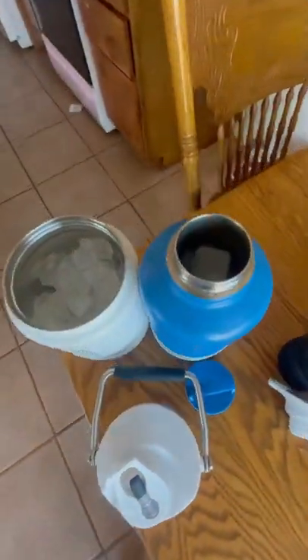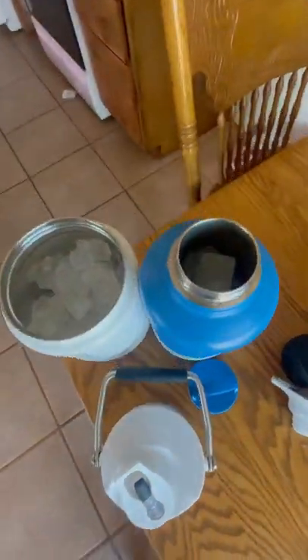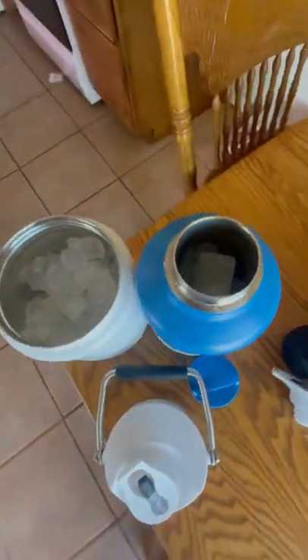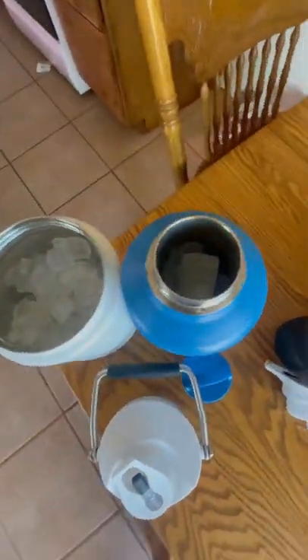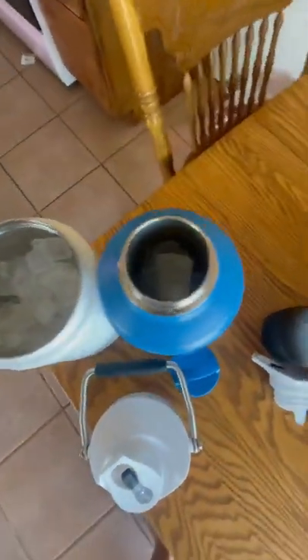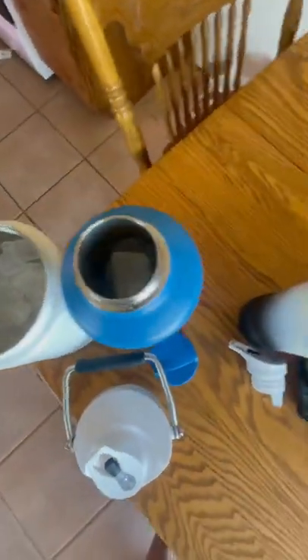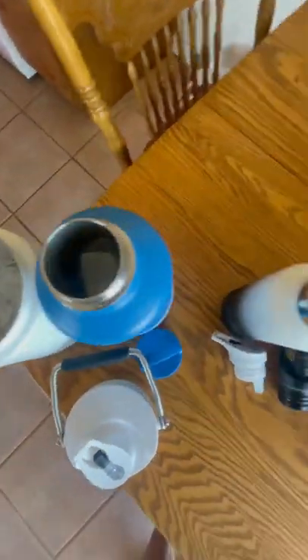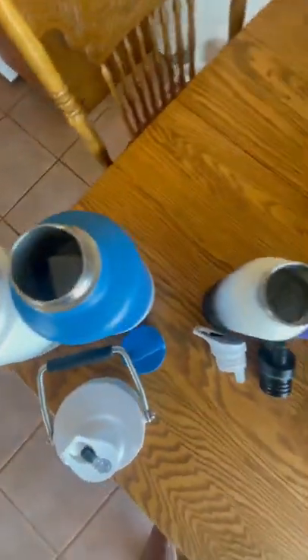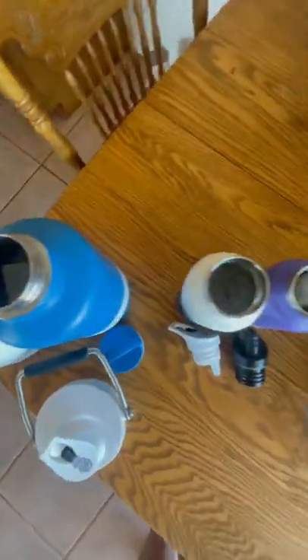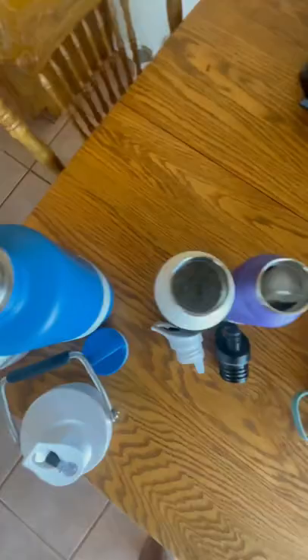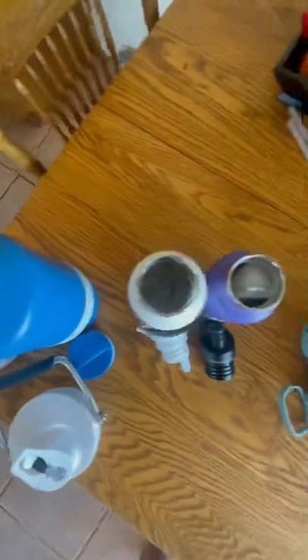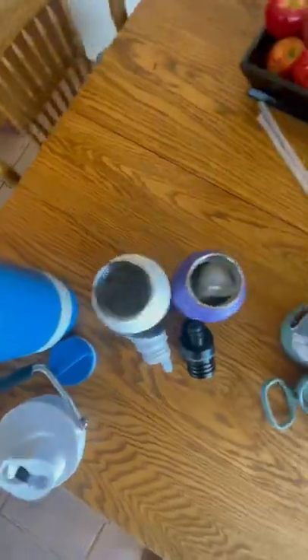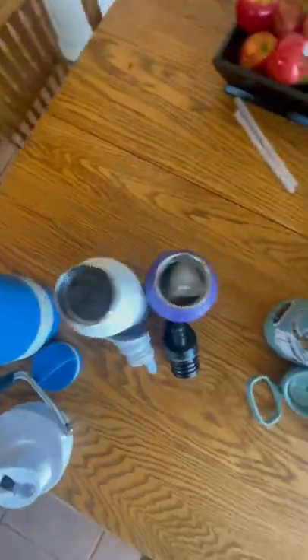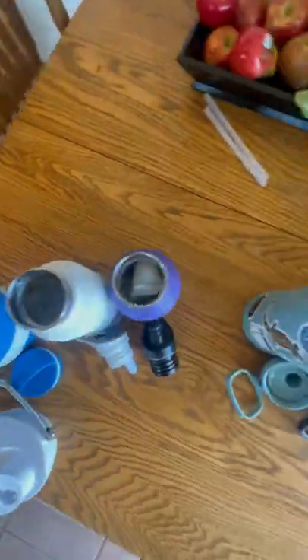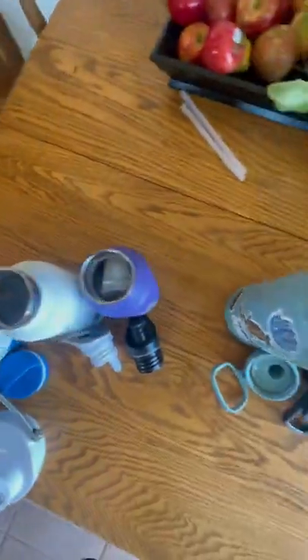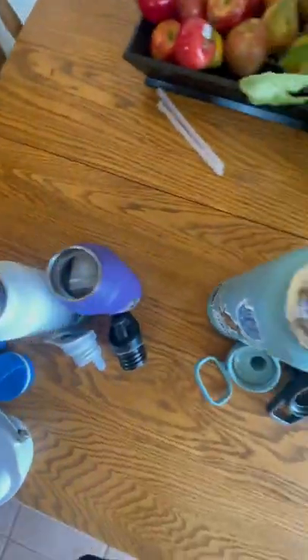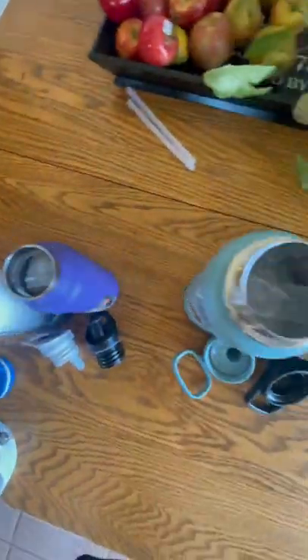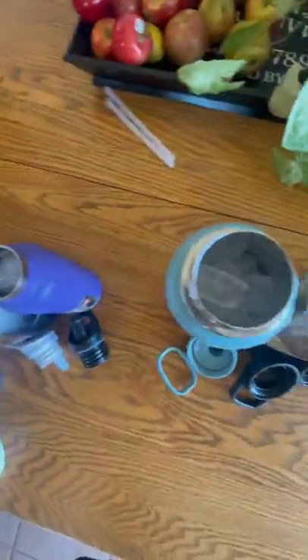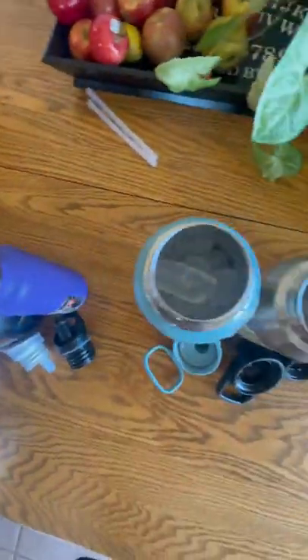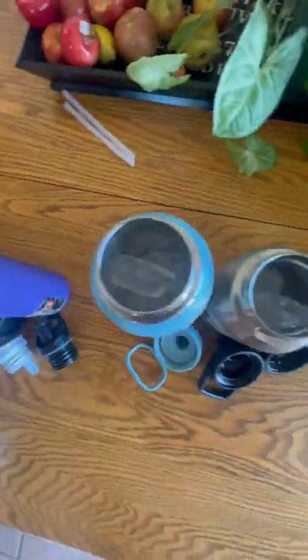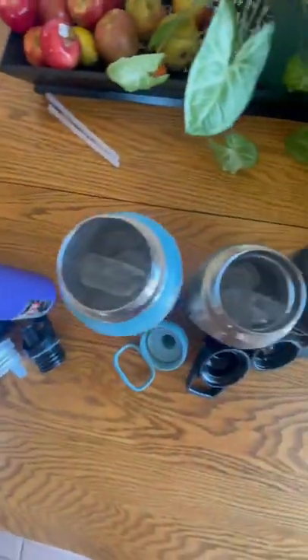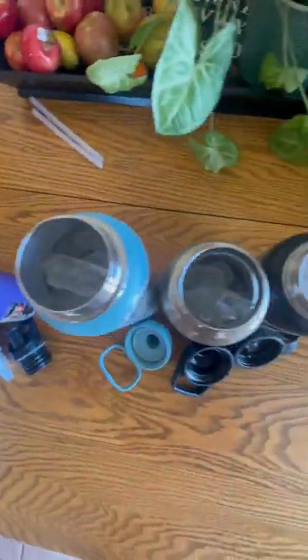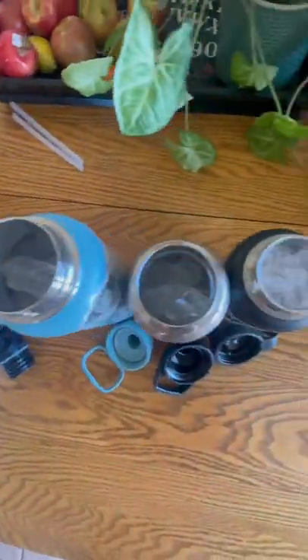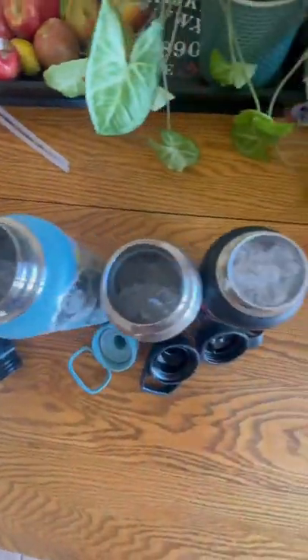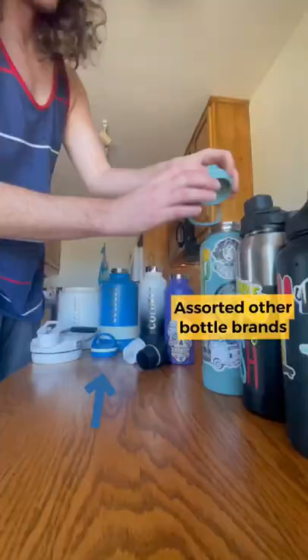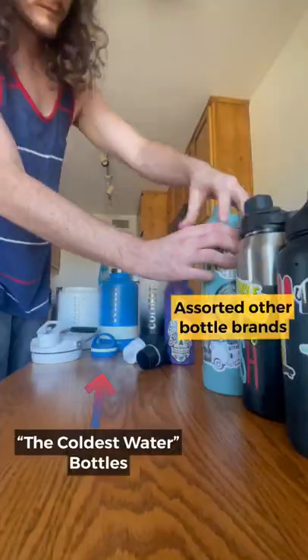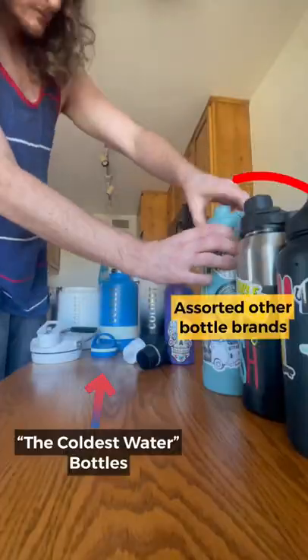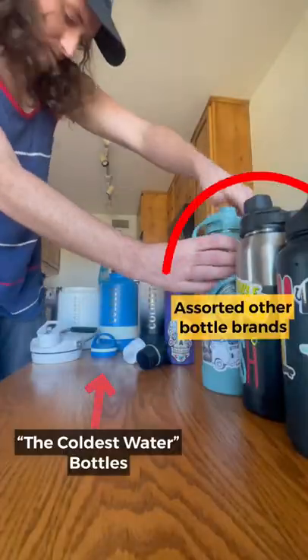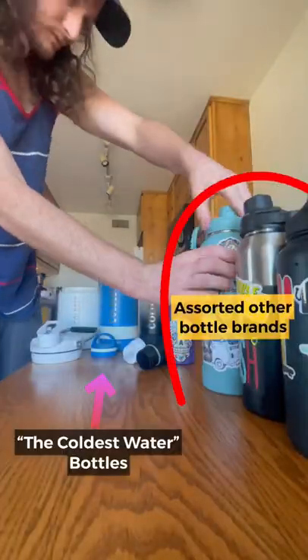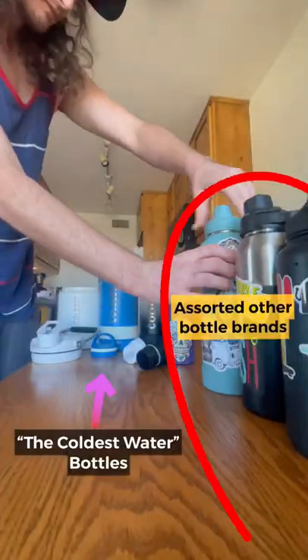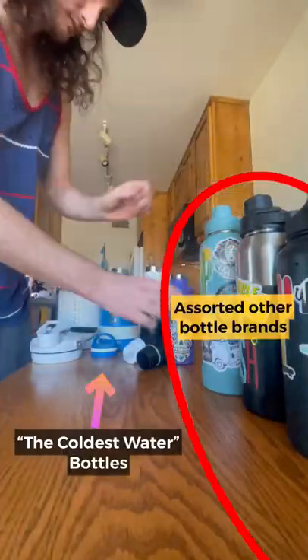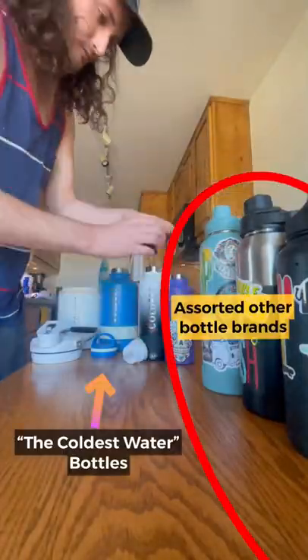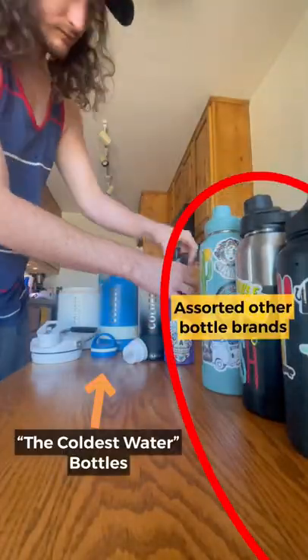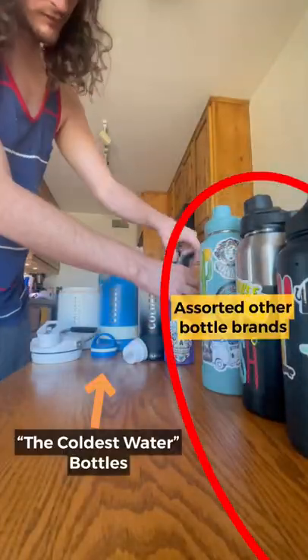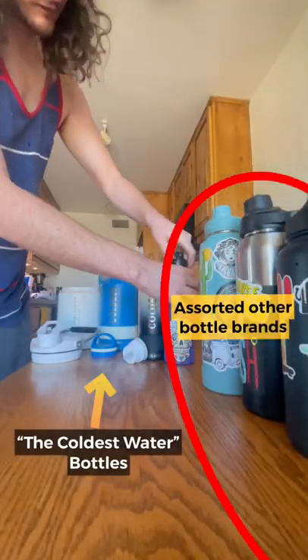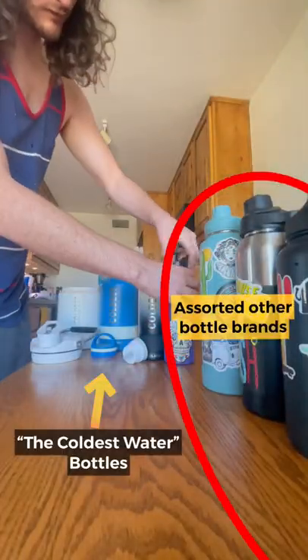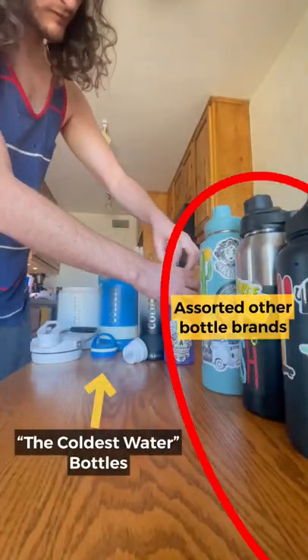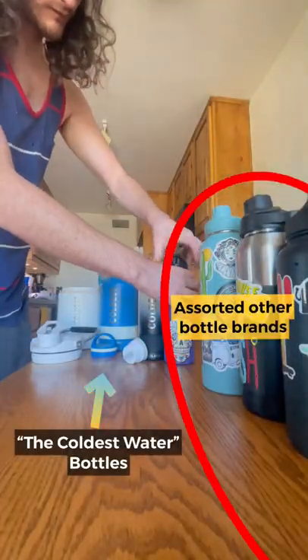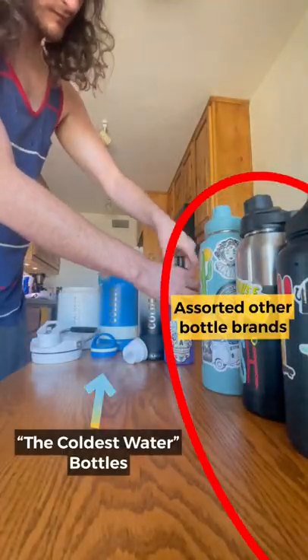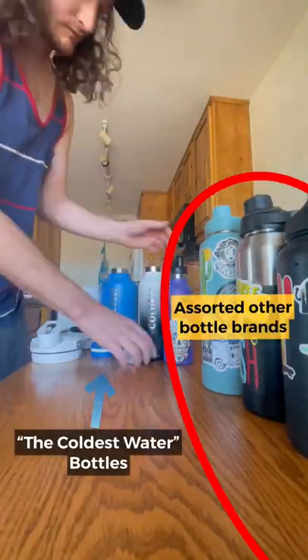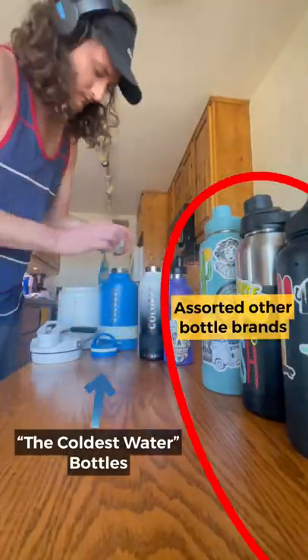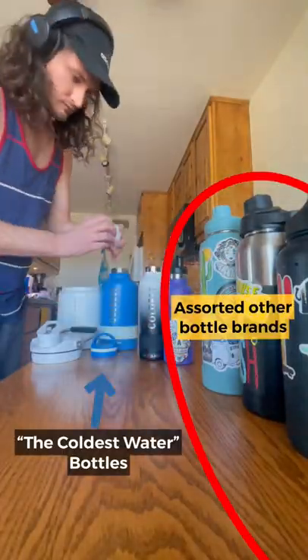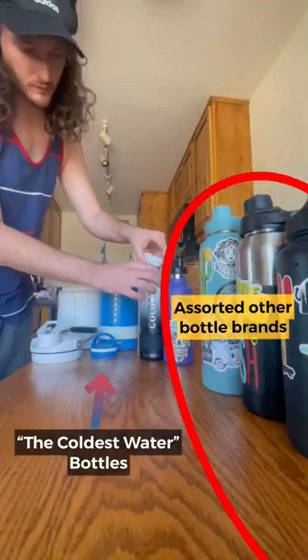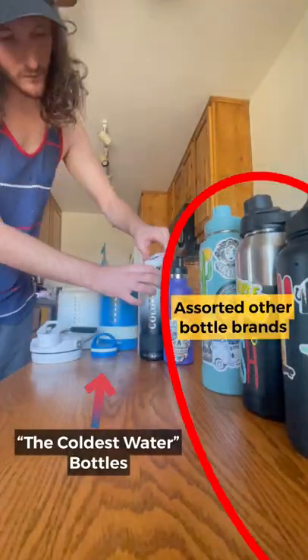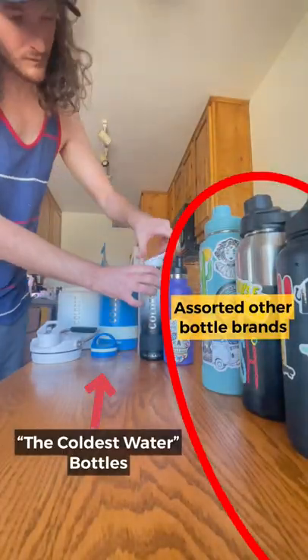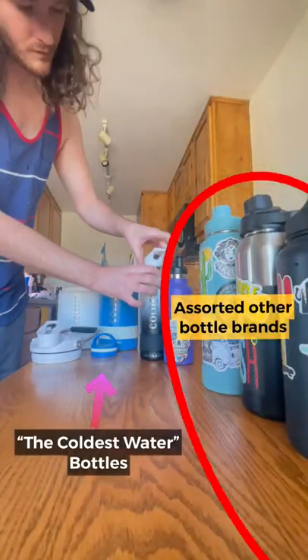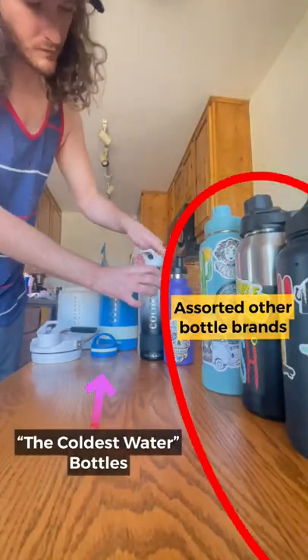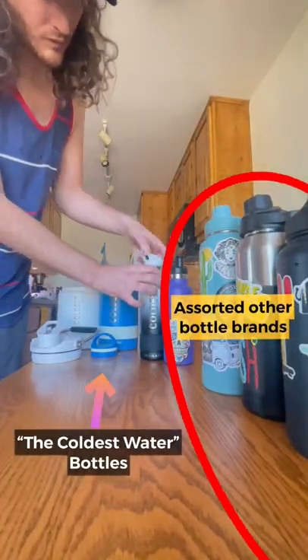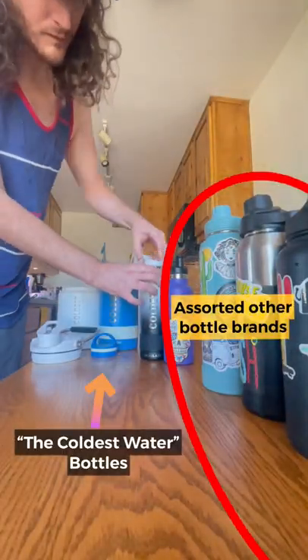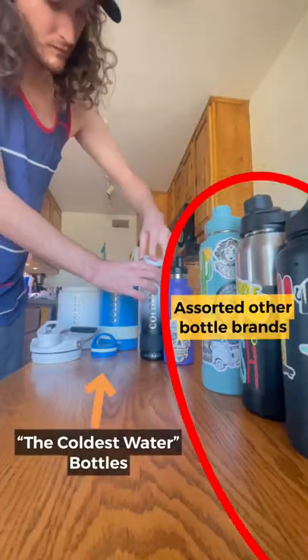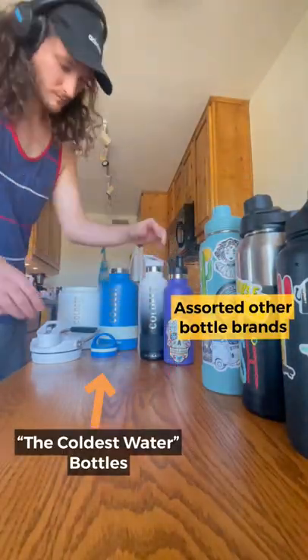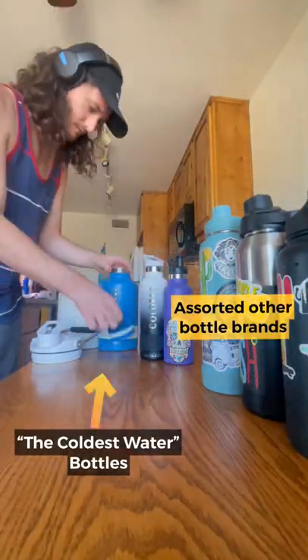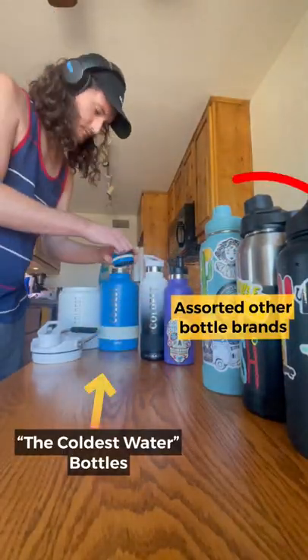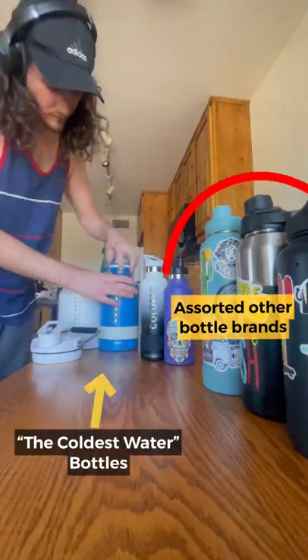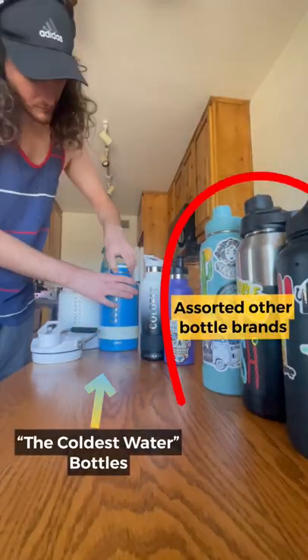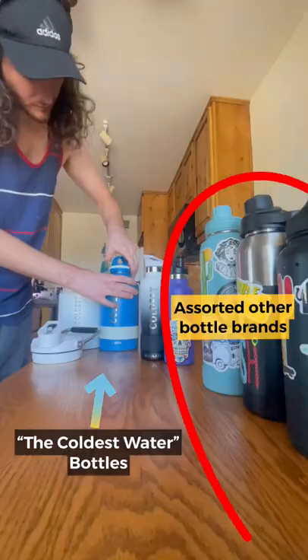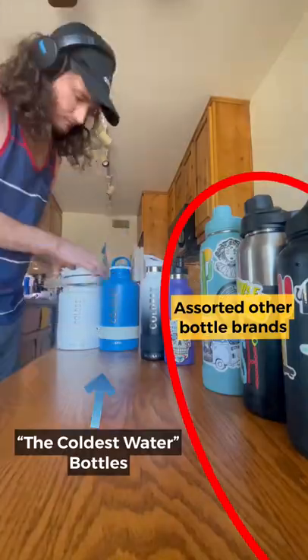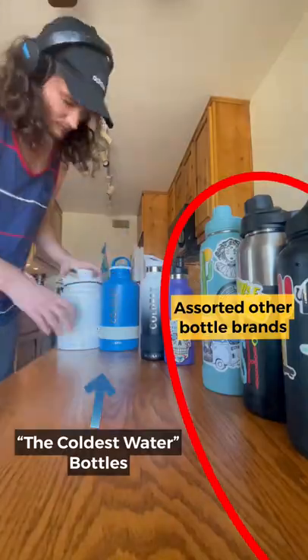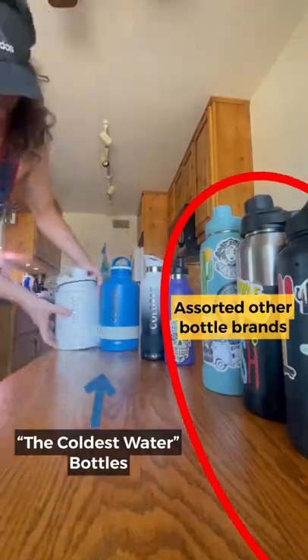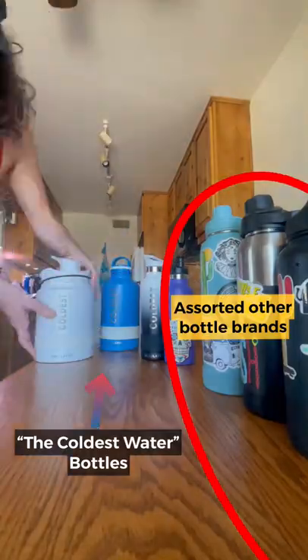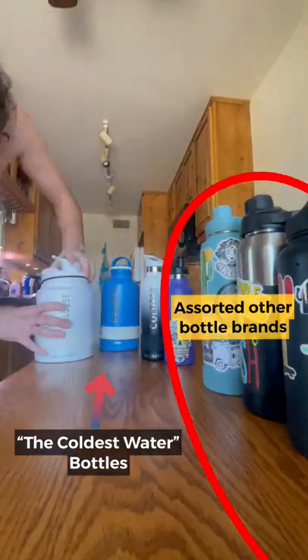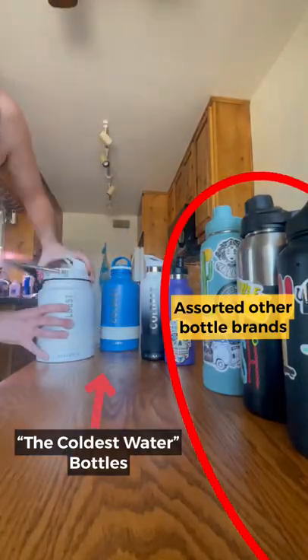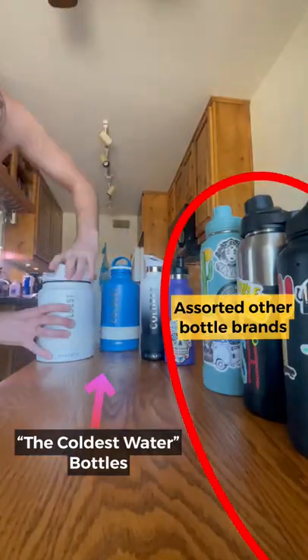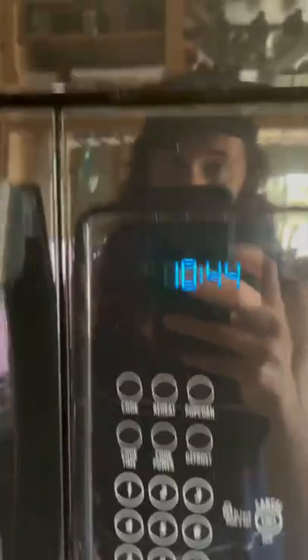Once I finished putting as much ice as possible into all the bottles, I secured their lids and began the experiment. The starting time was 10:44.